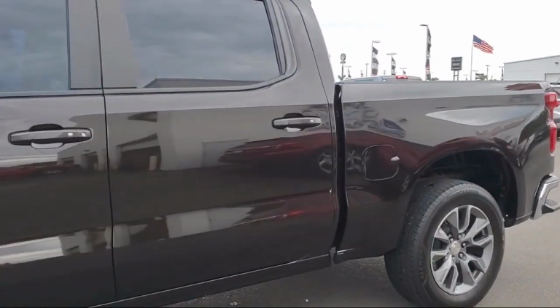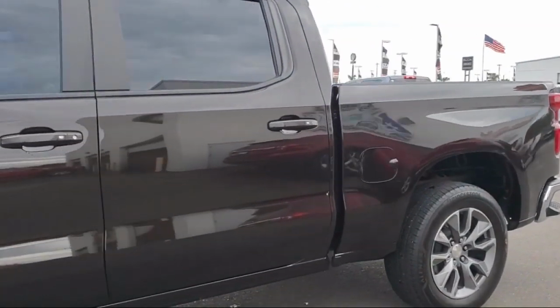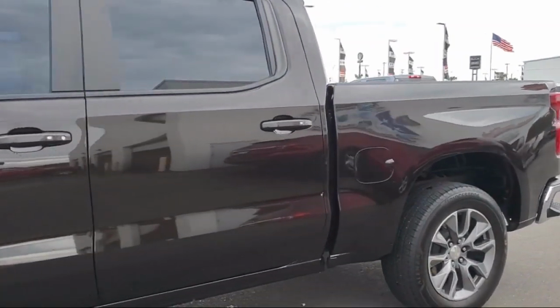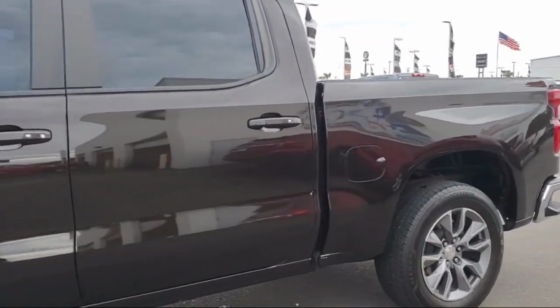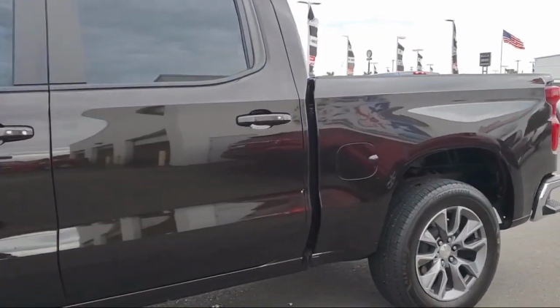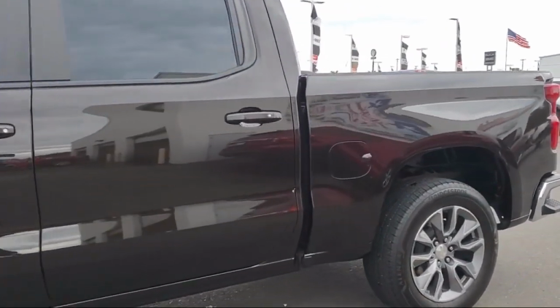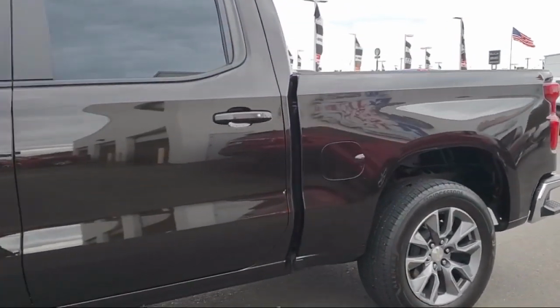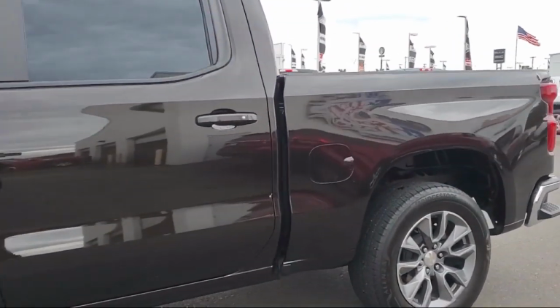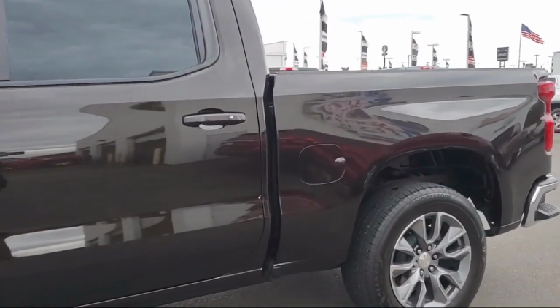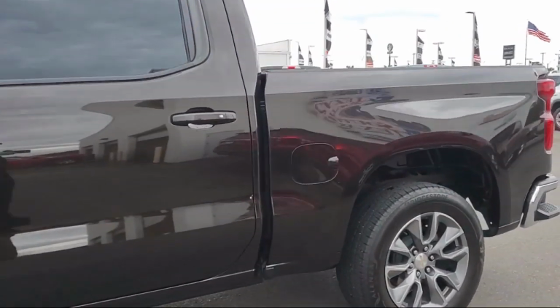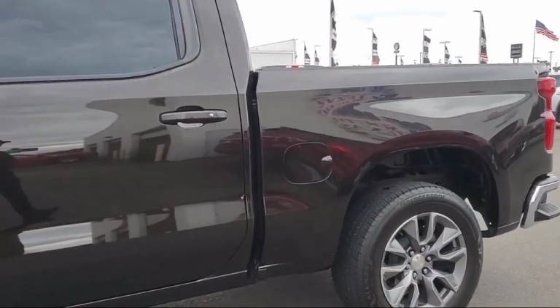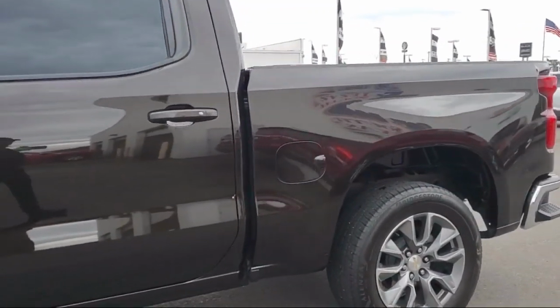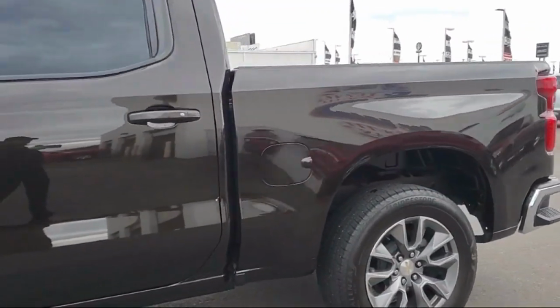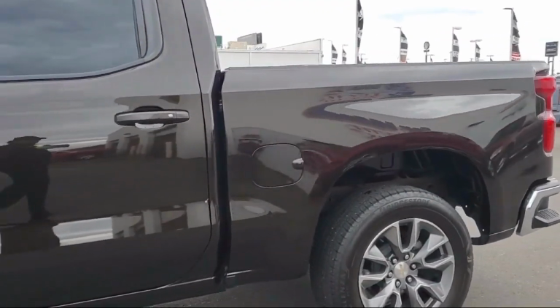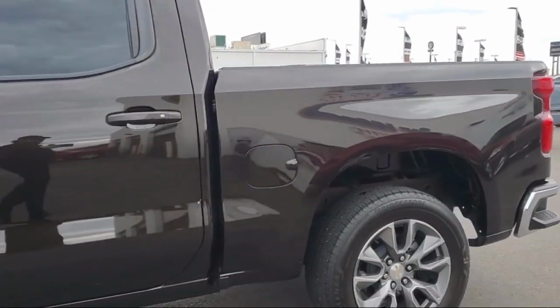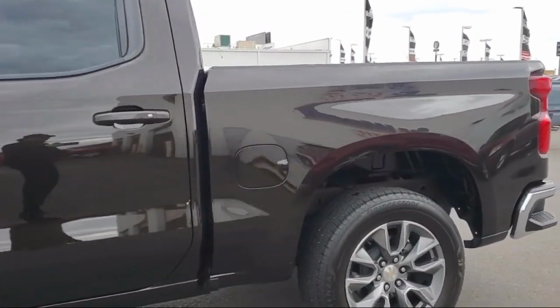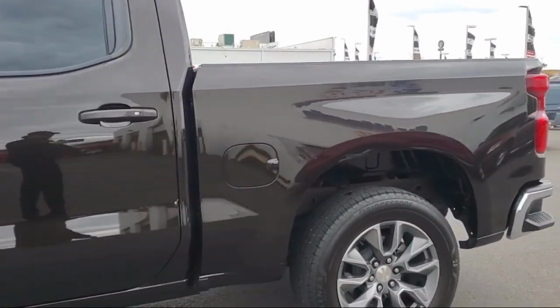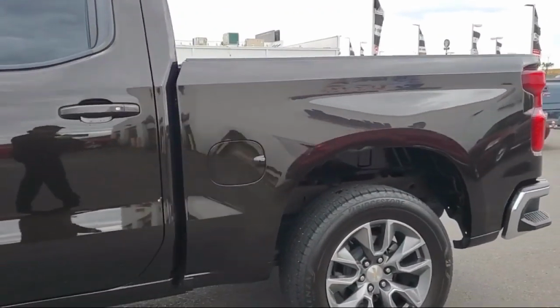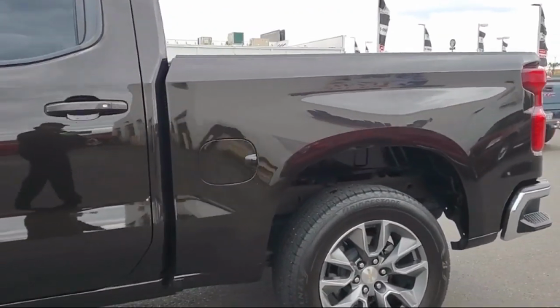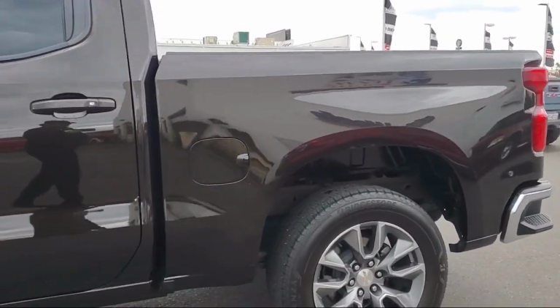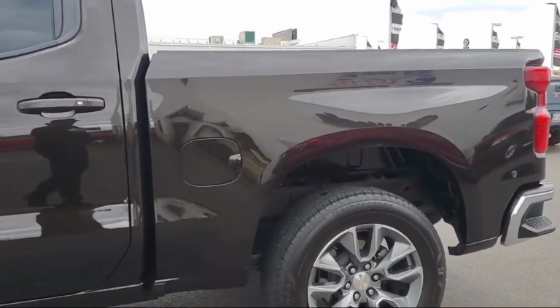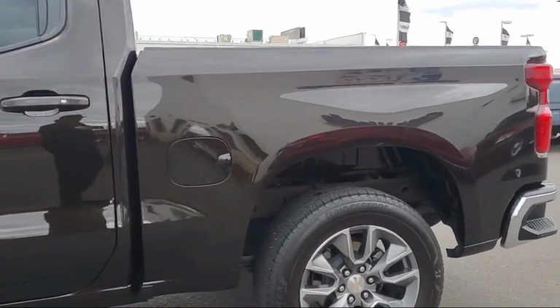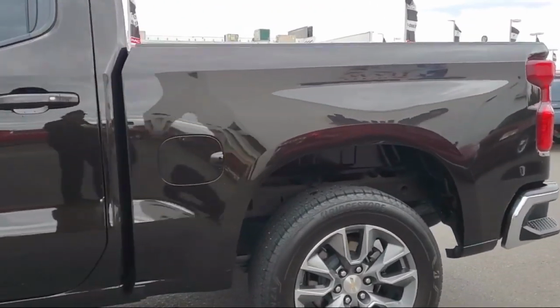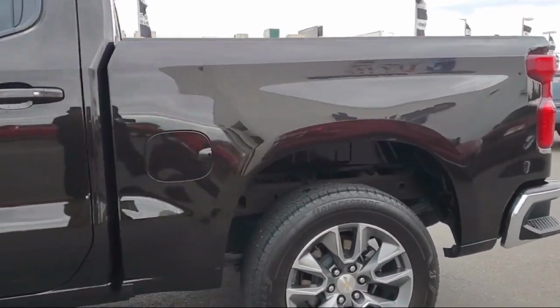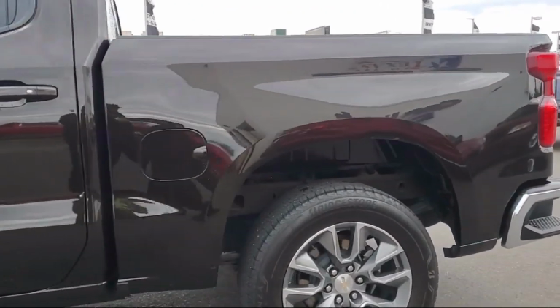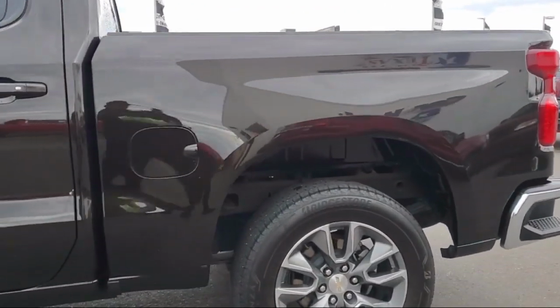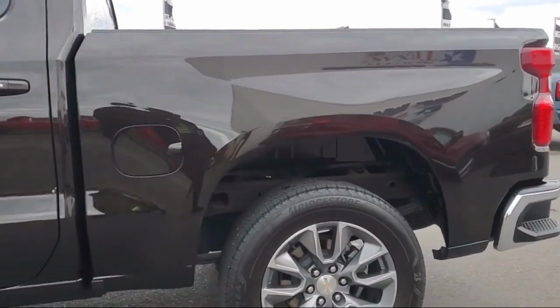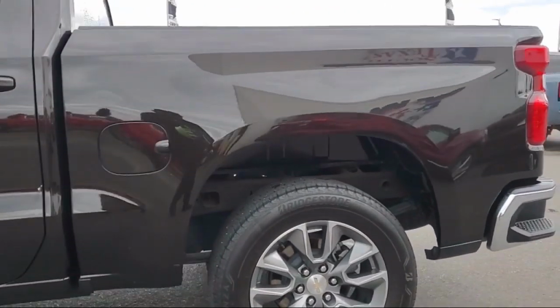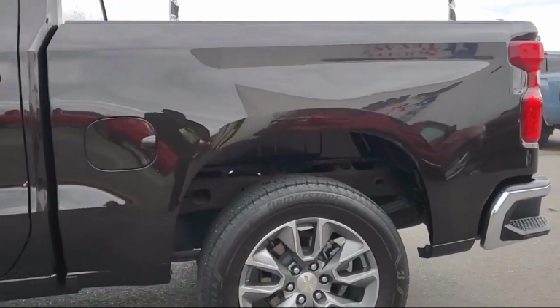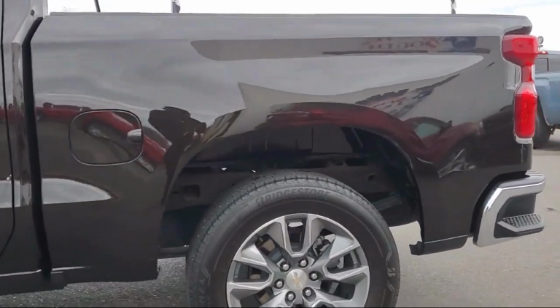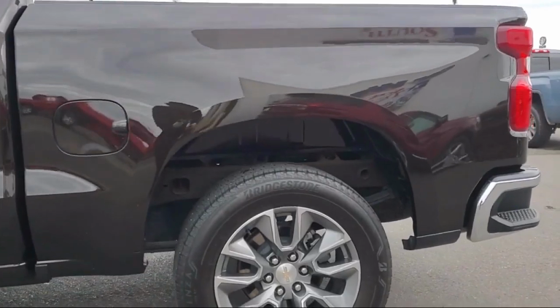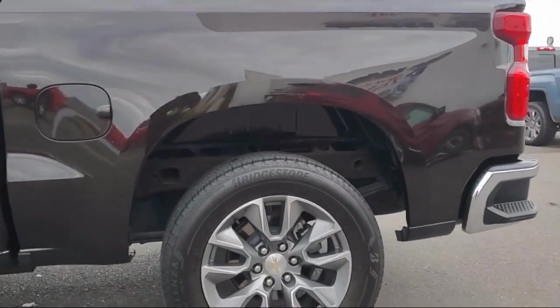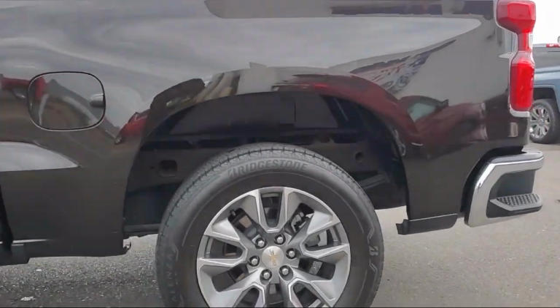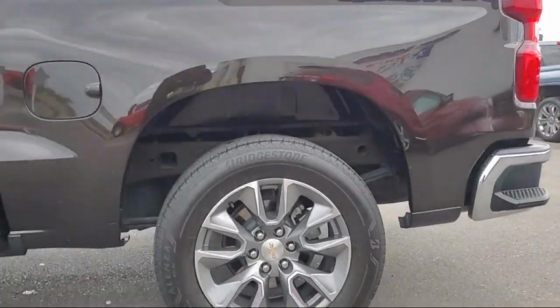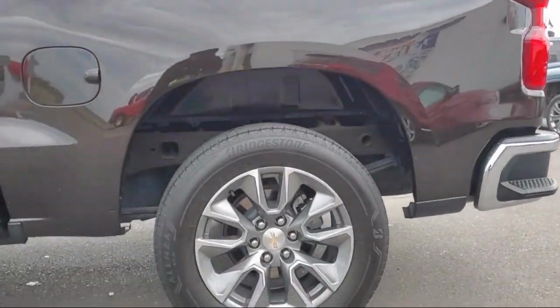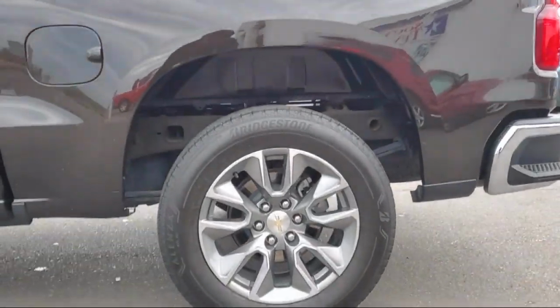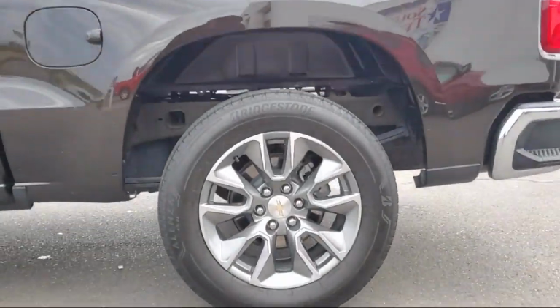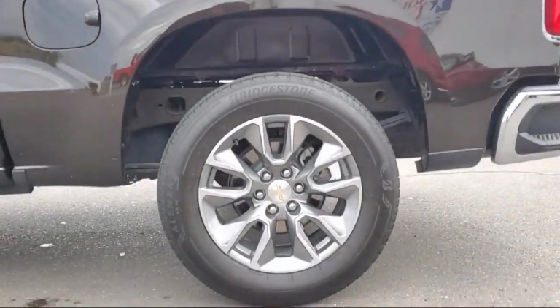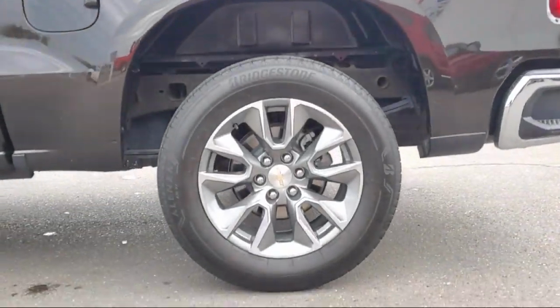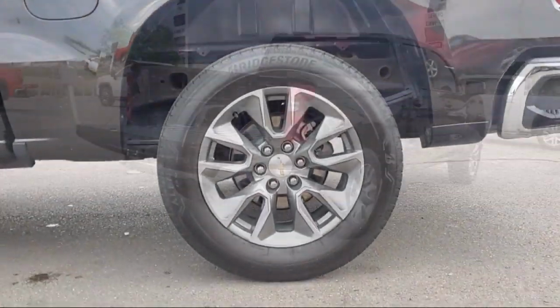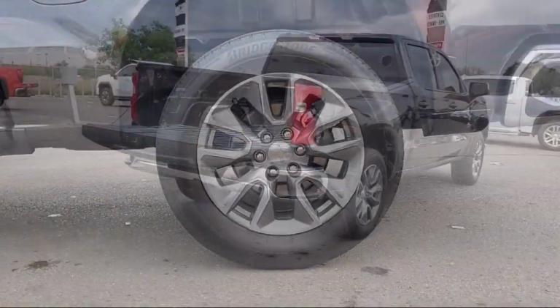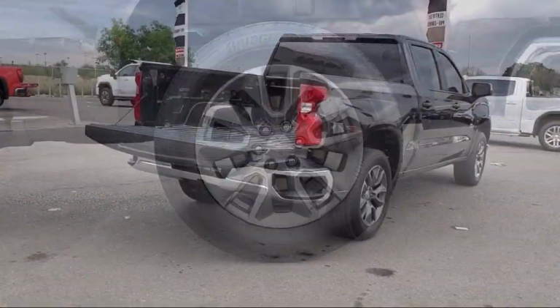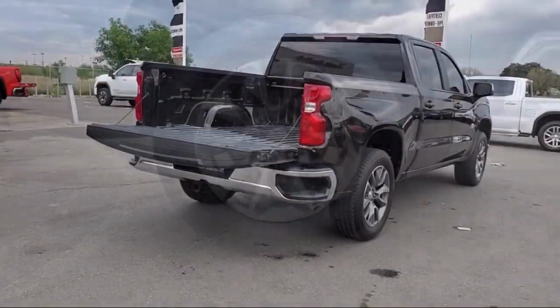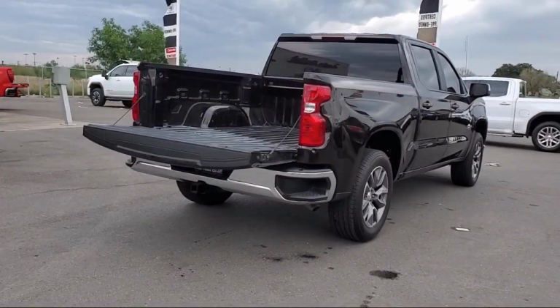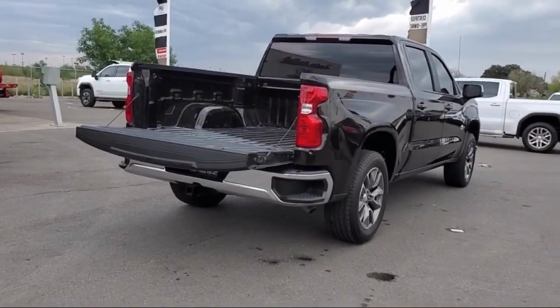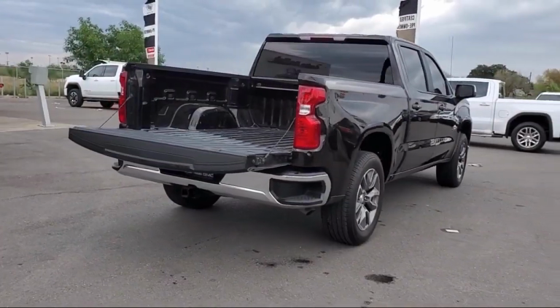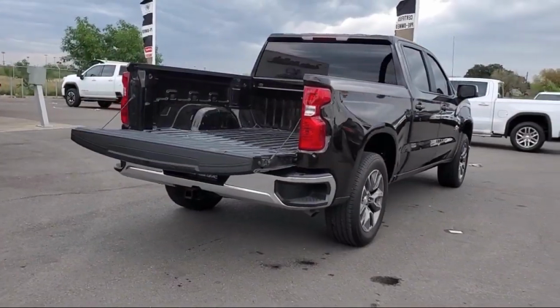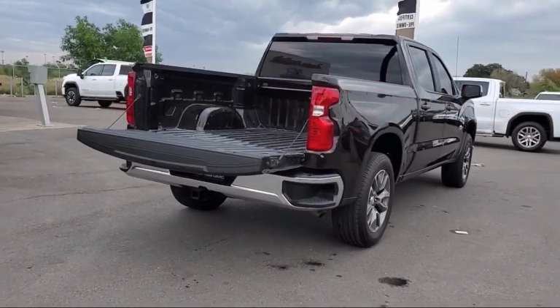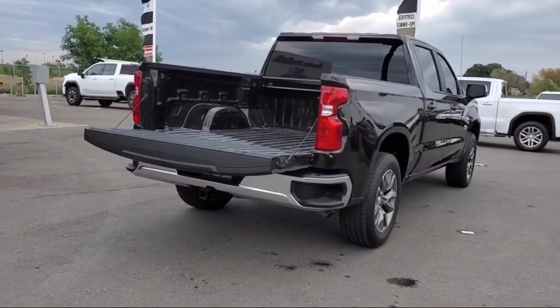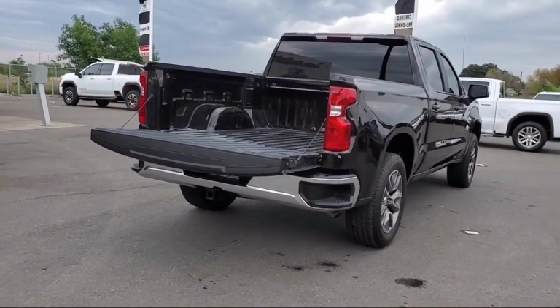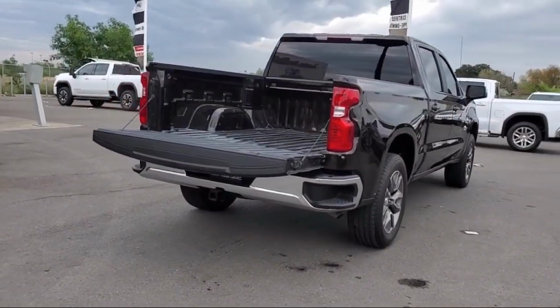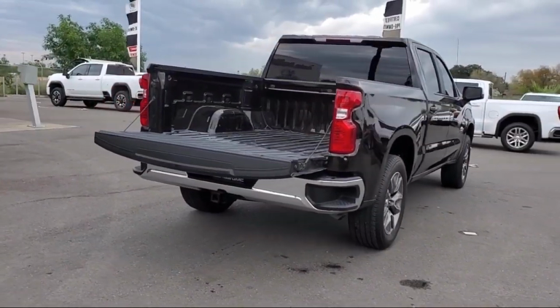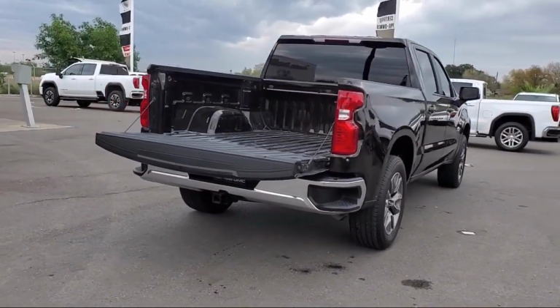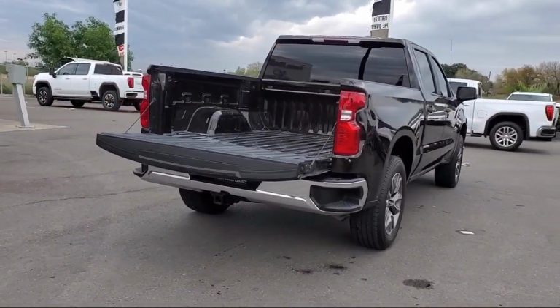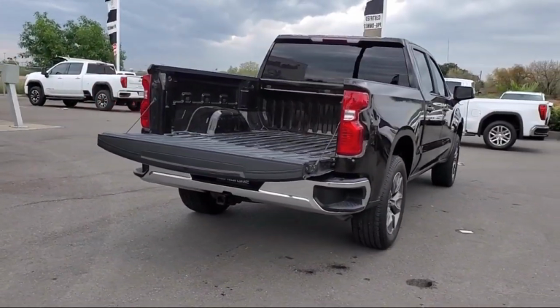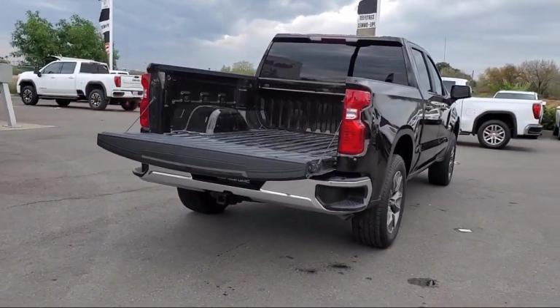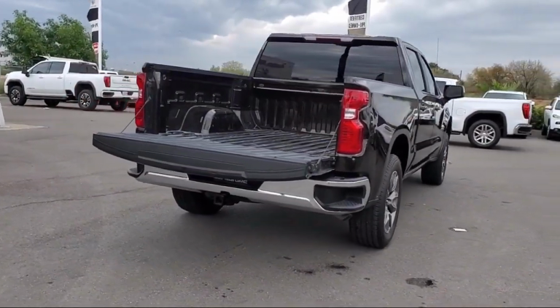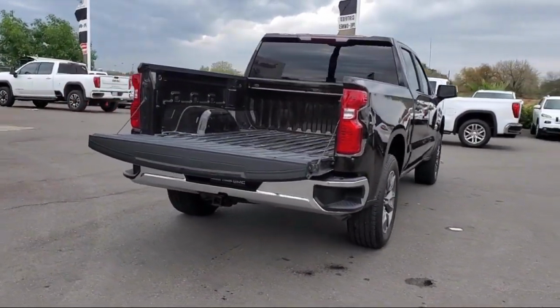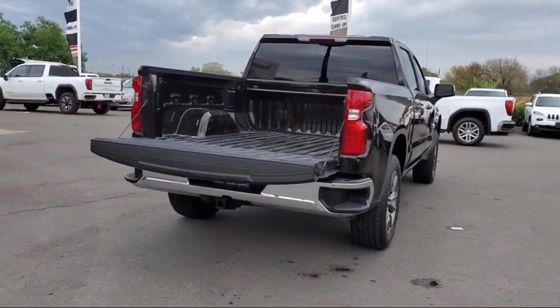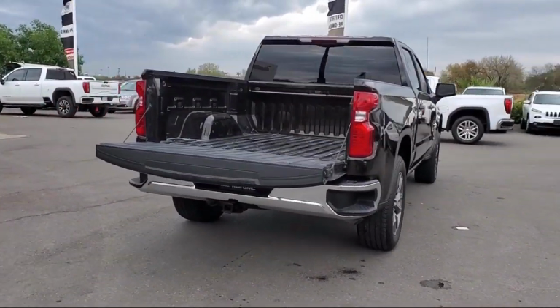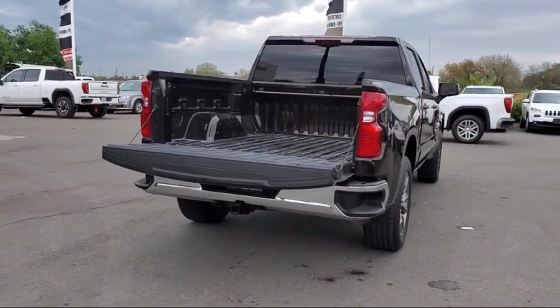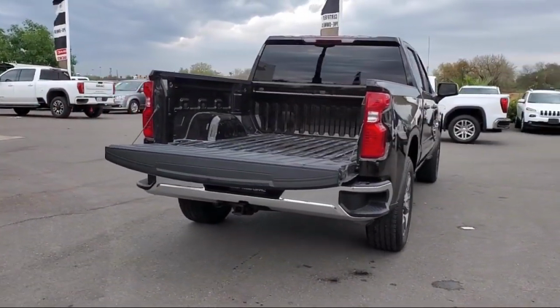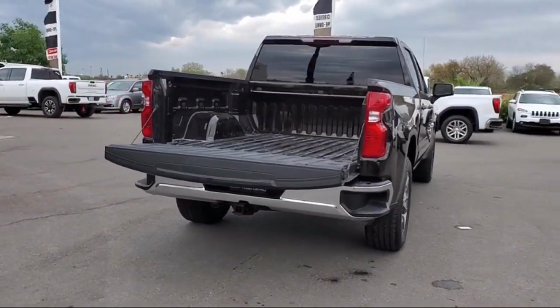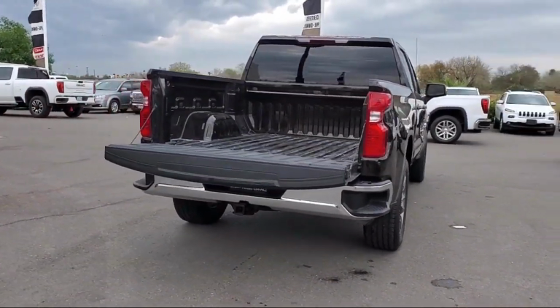It also features a remote start system, privacy glass, MP3 player, air conditioning, telematics, and has less than 20,000 miles on the odometer.